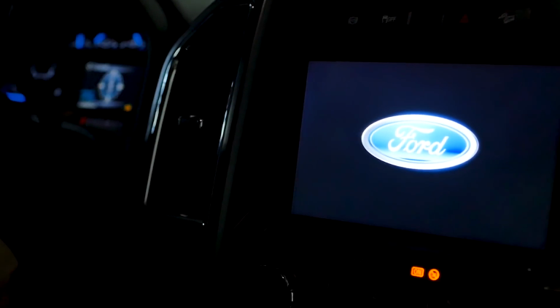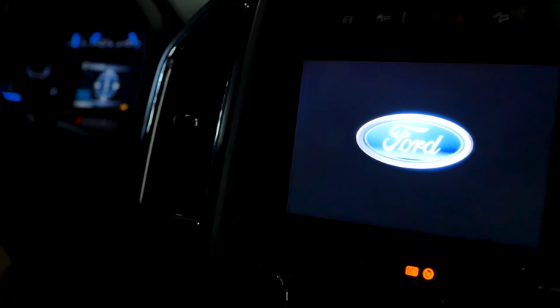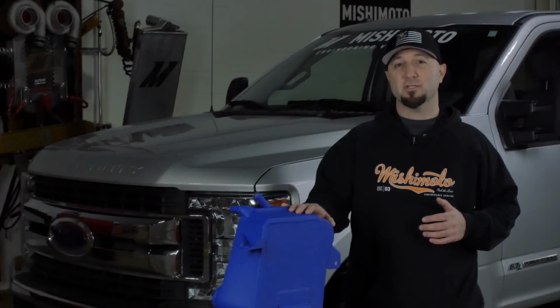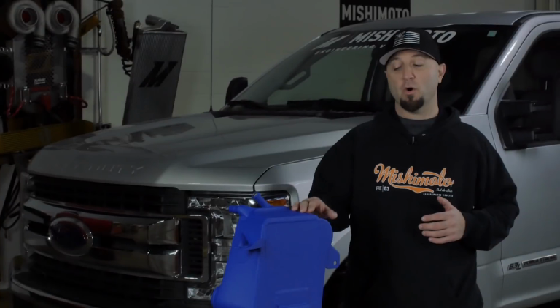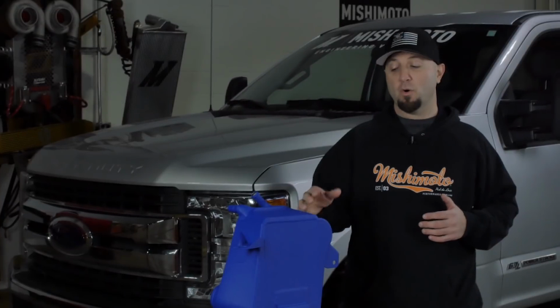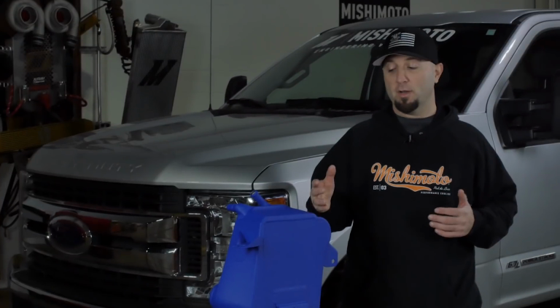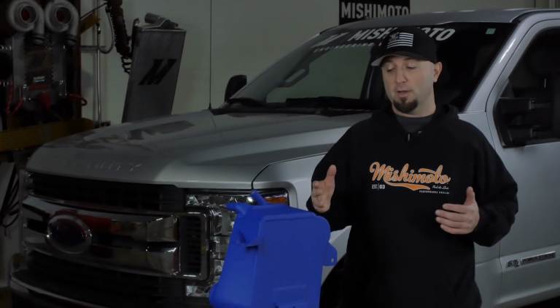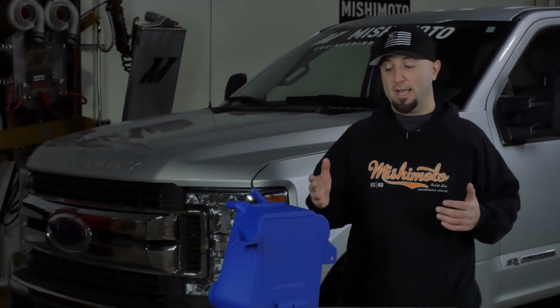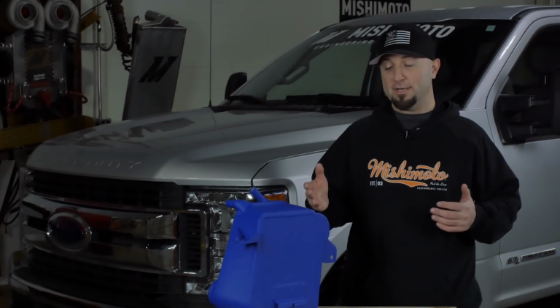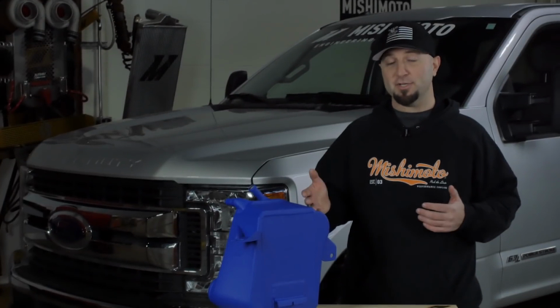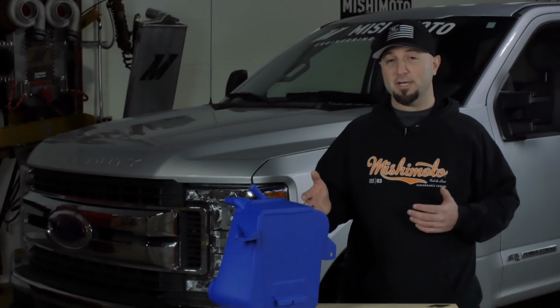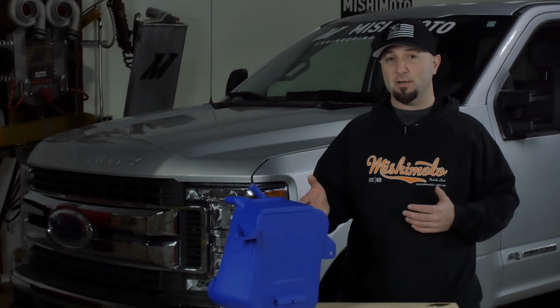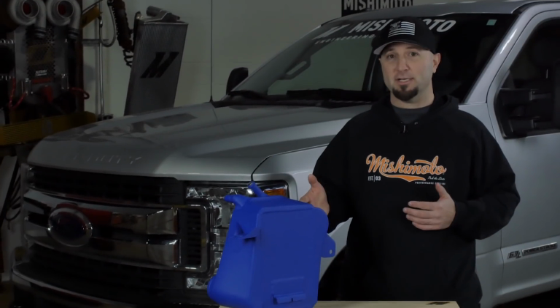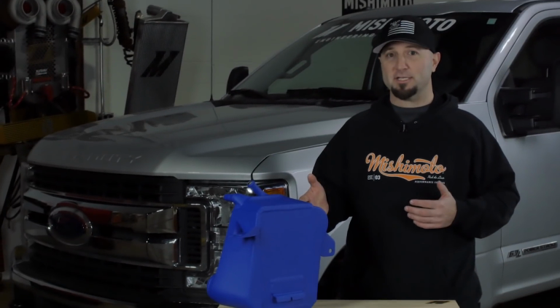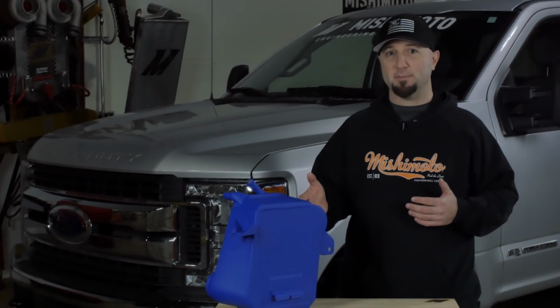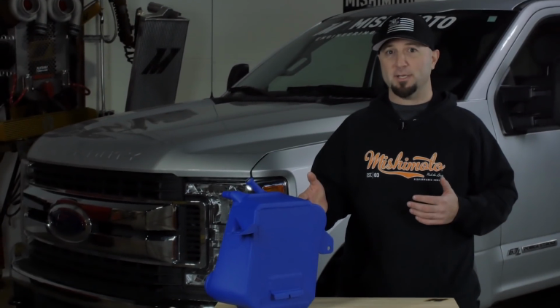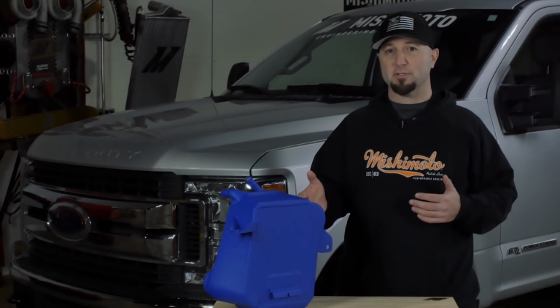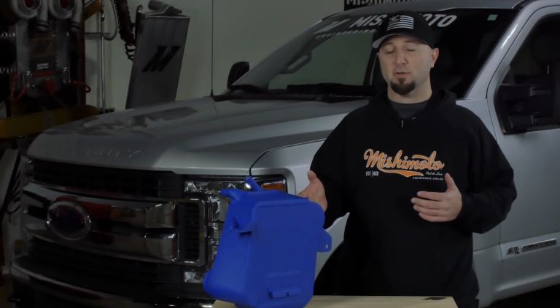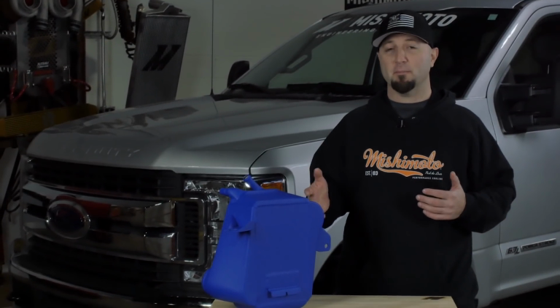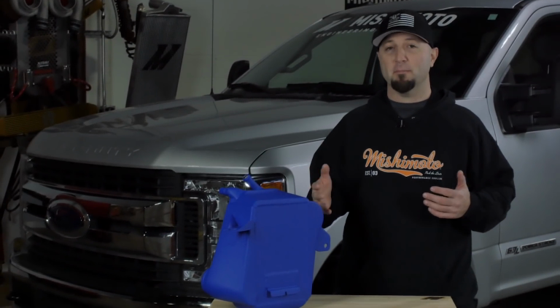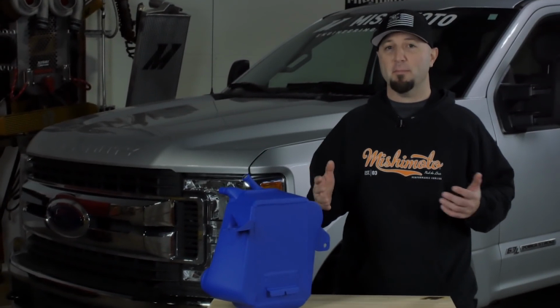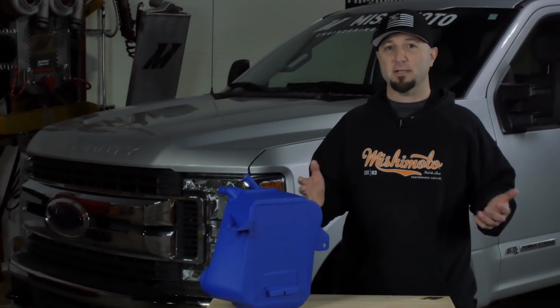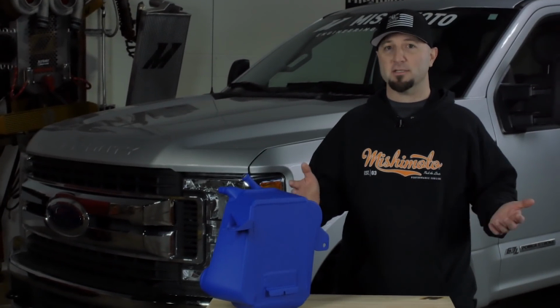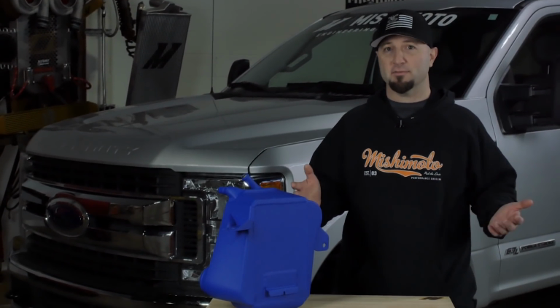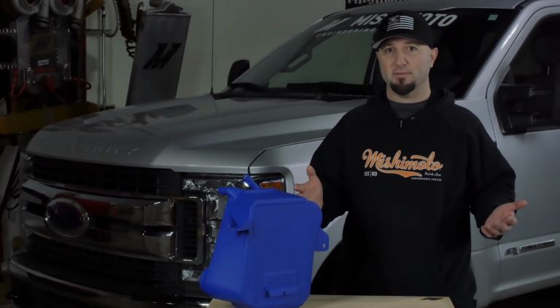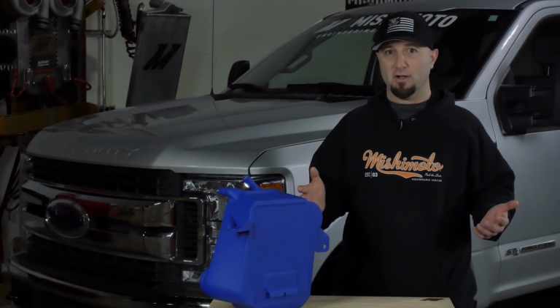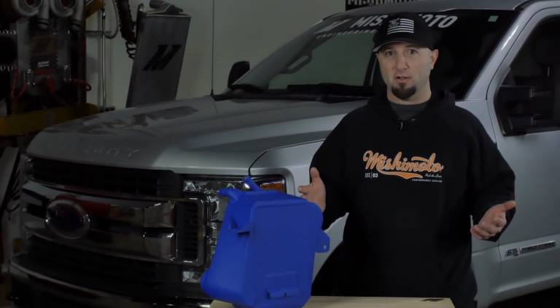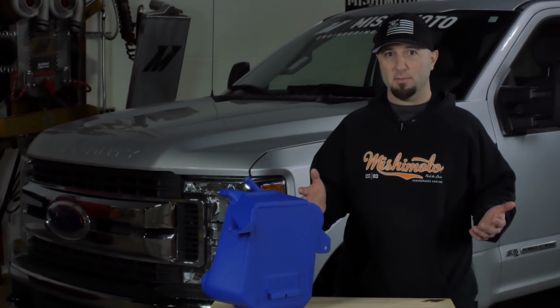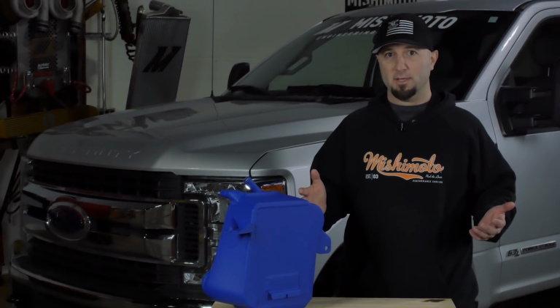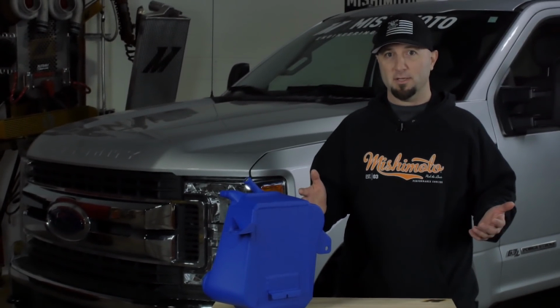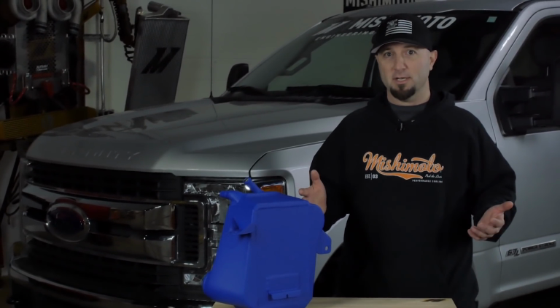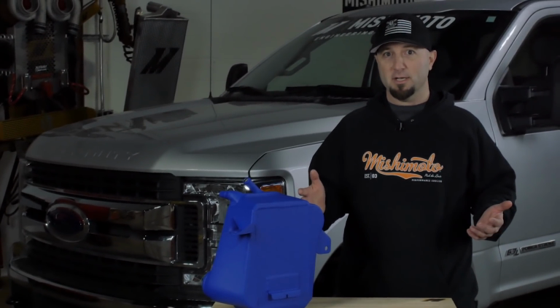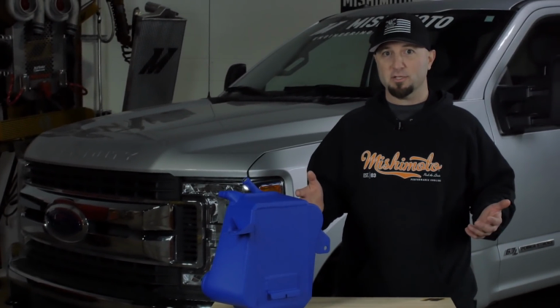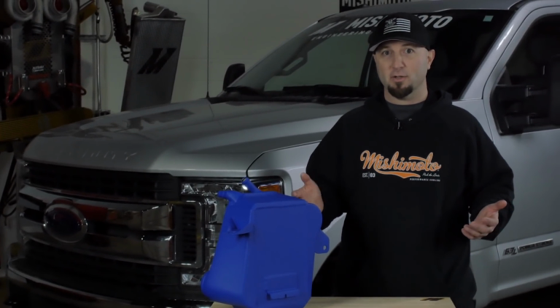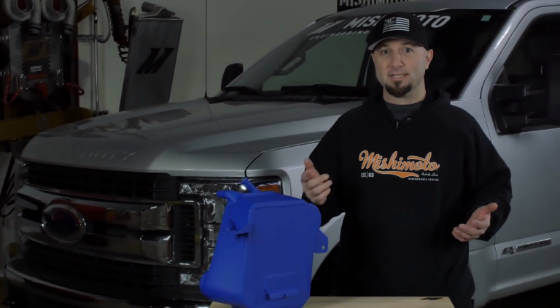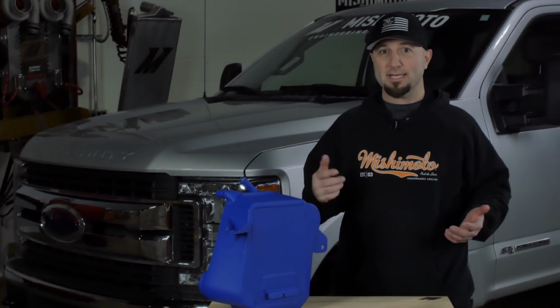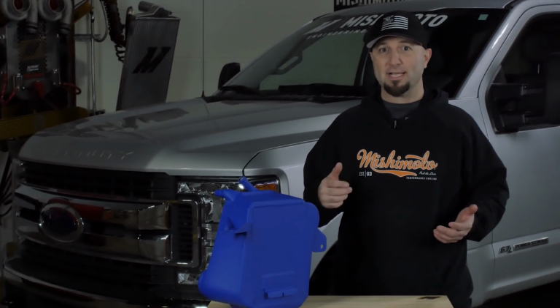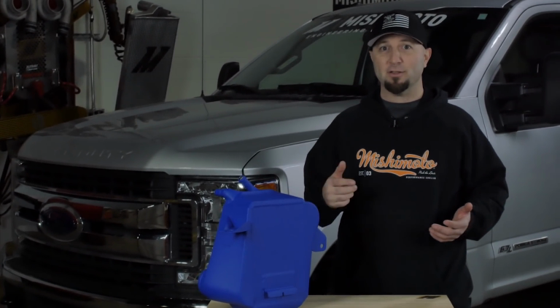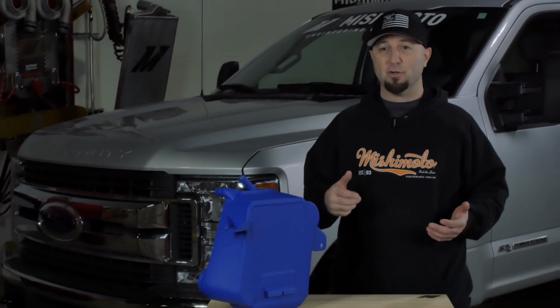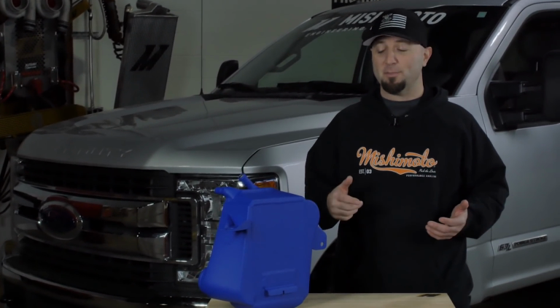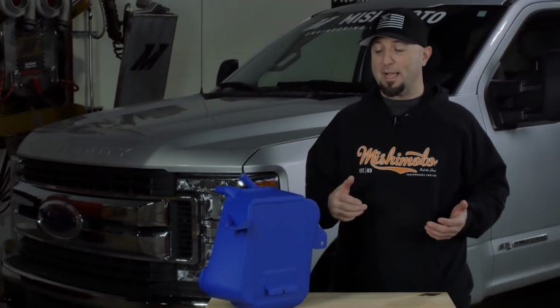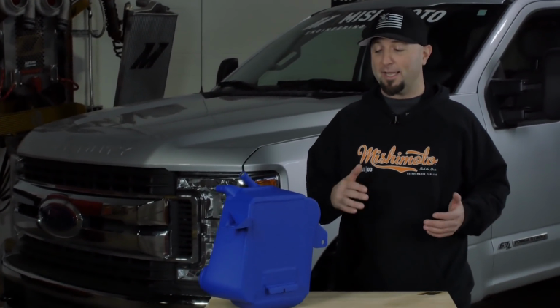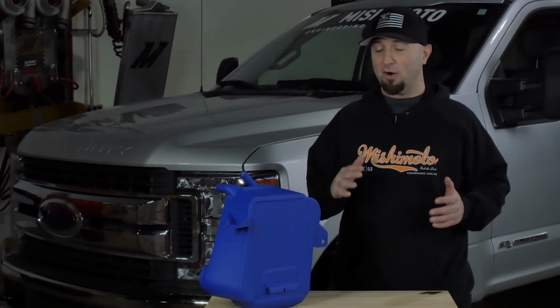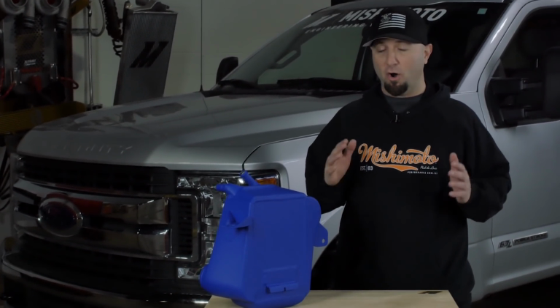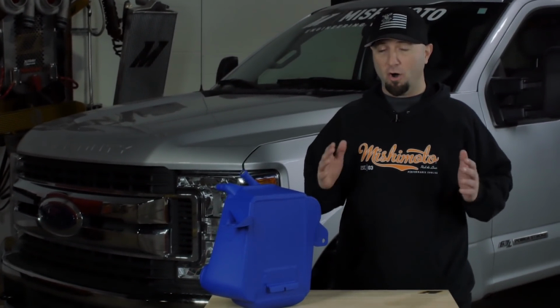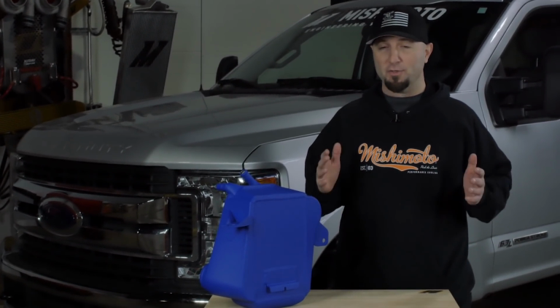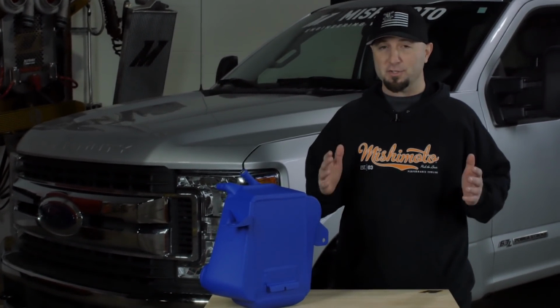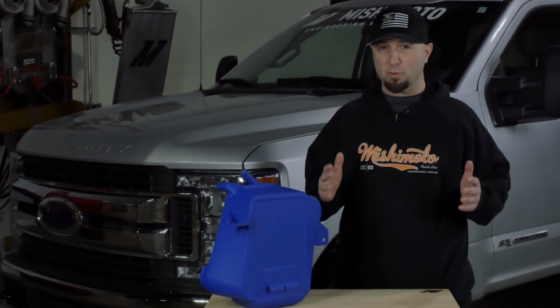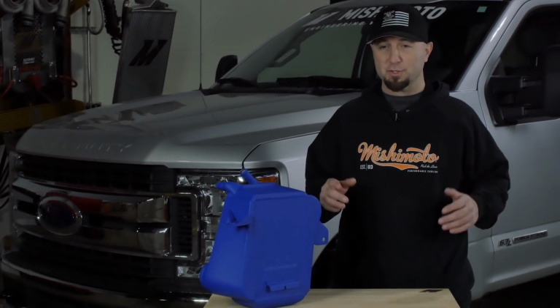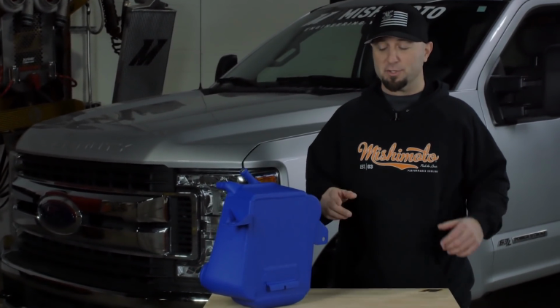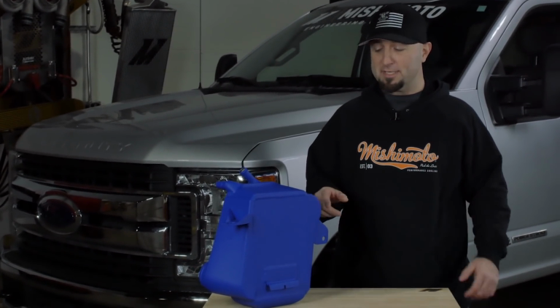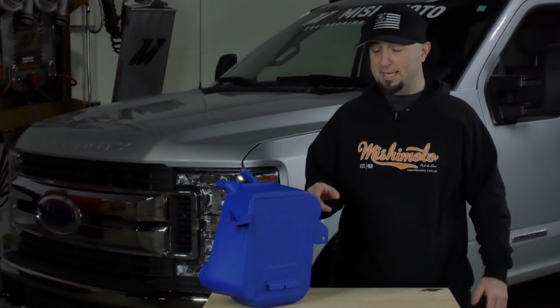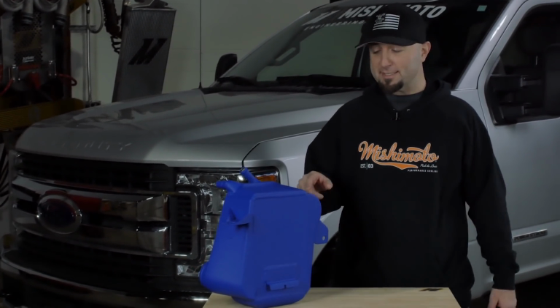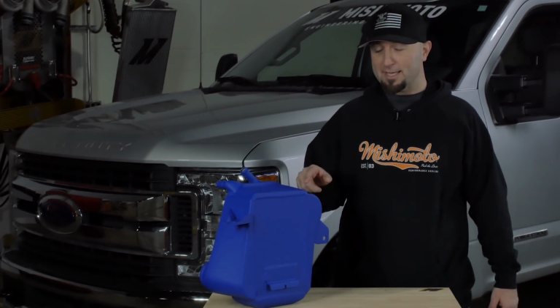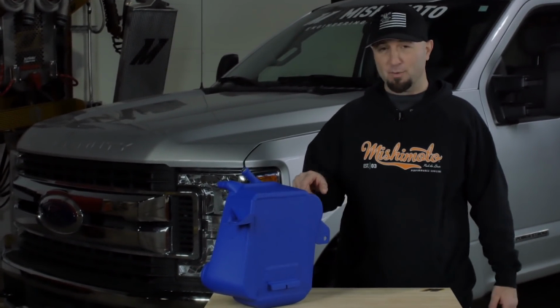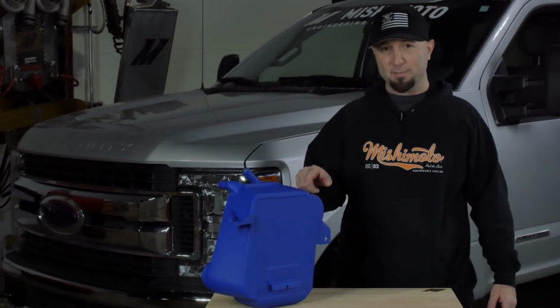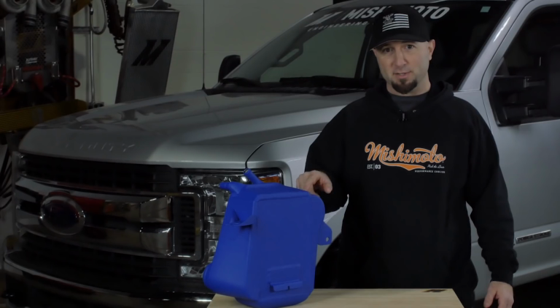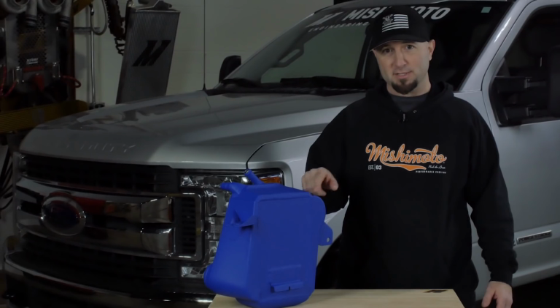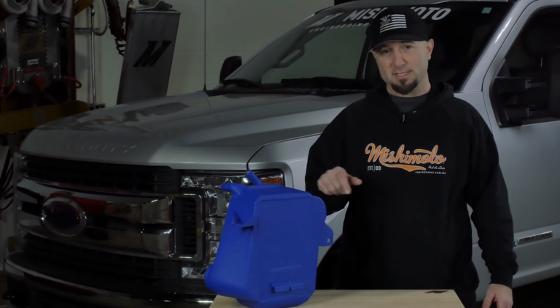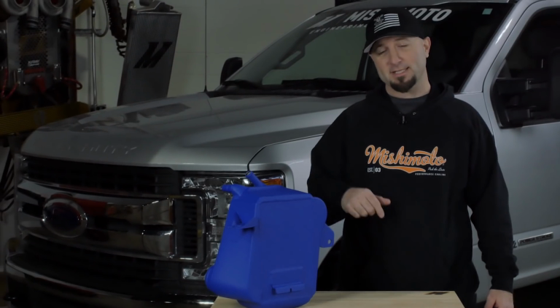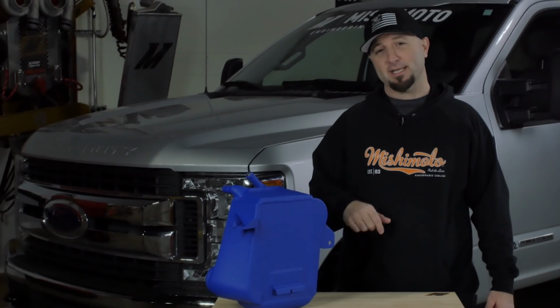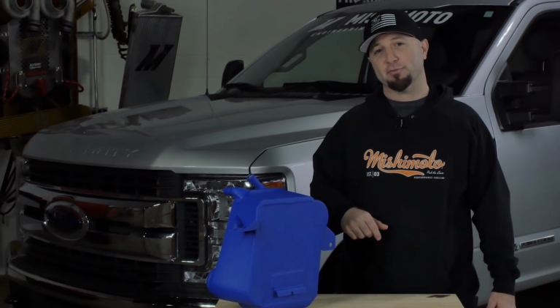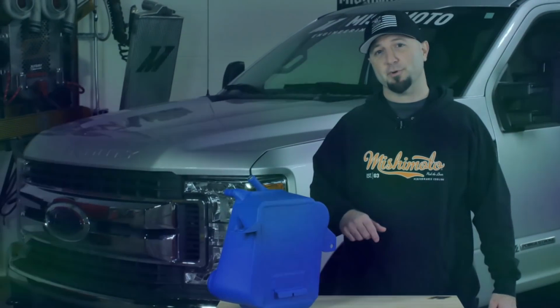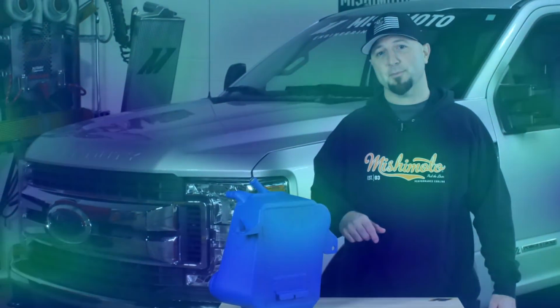Engineering this beast took months of development, so let's take a look back at all the torture tests that we put this thing through.